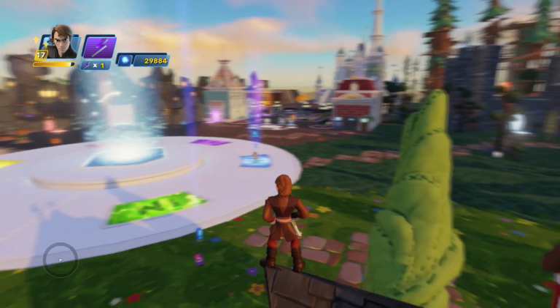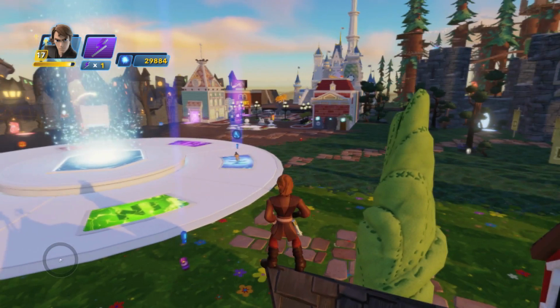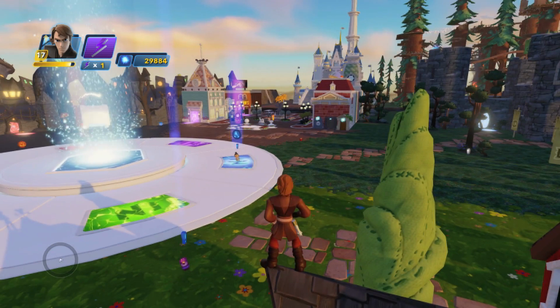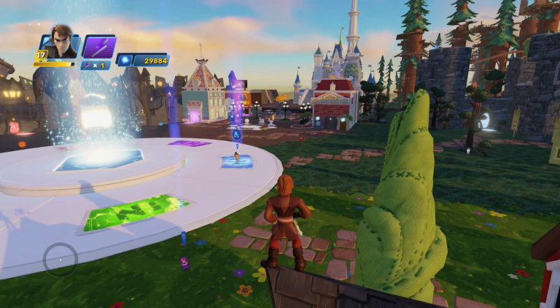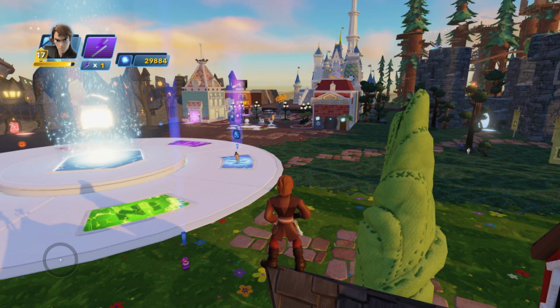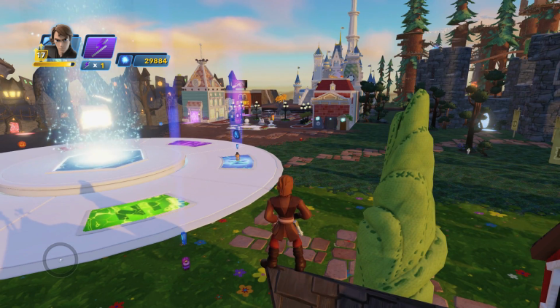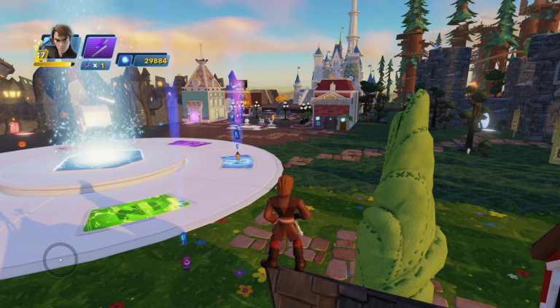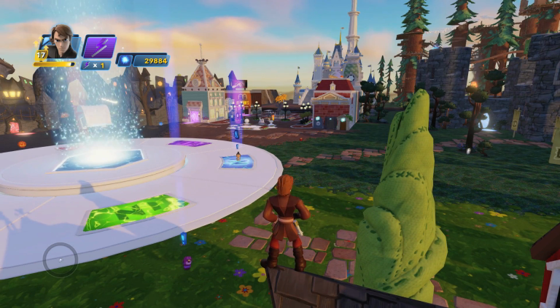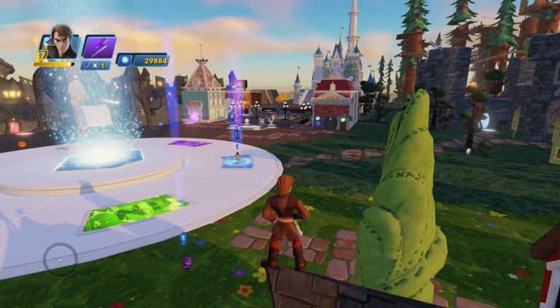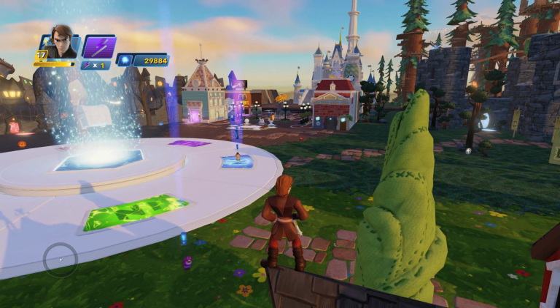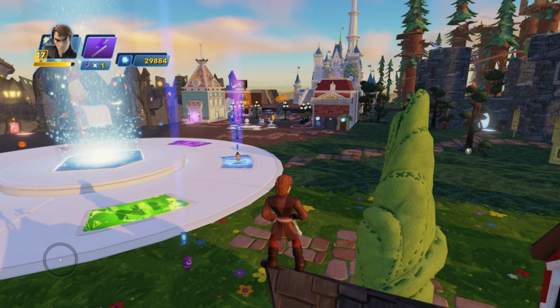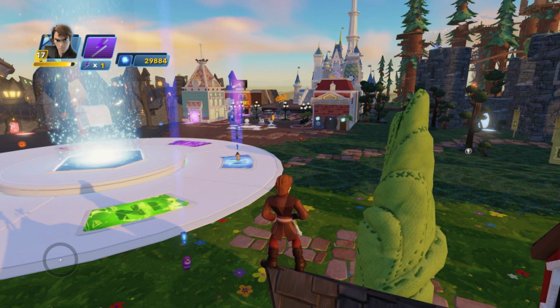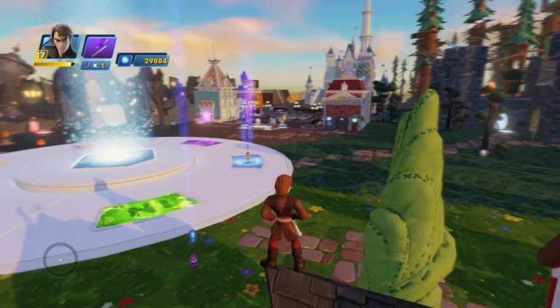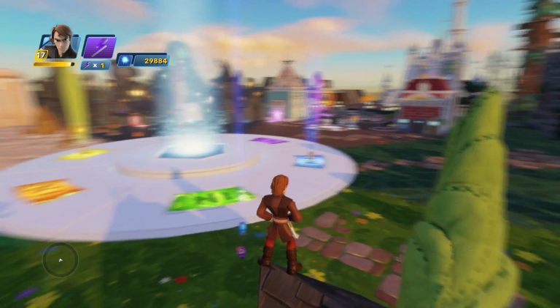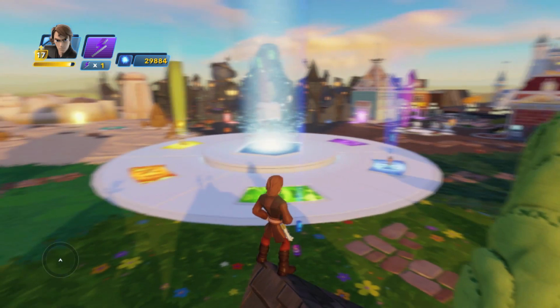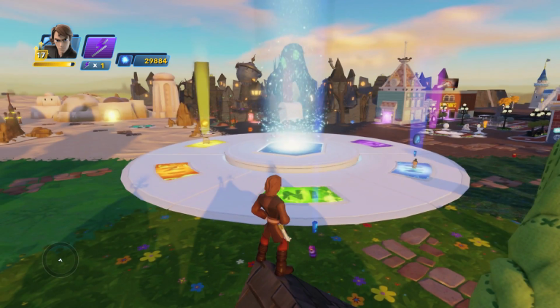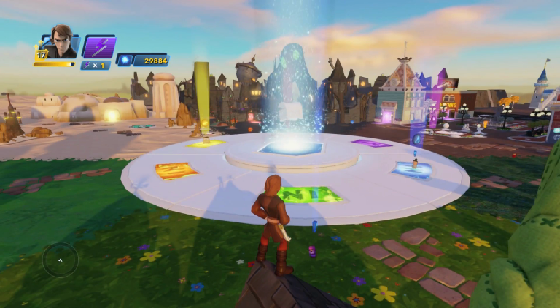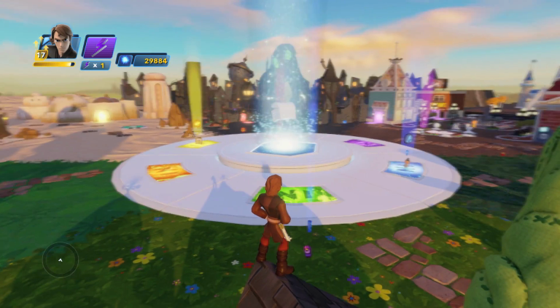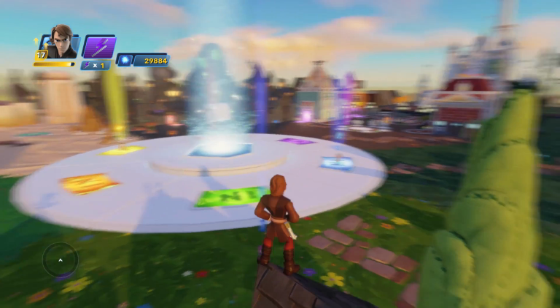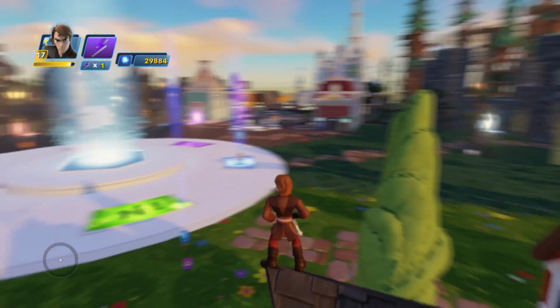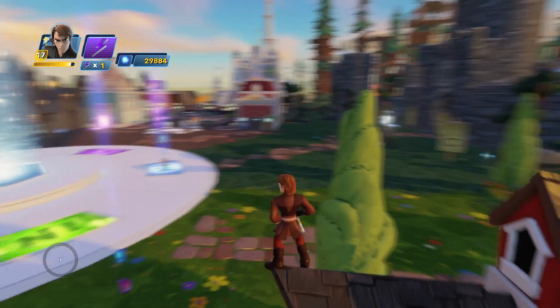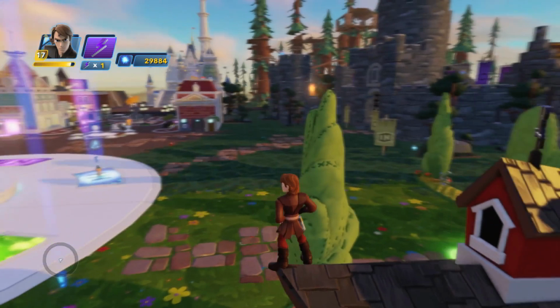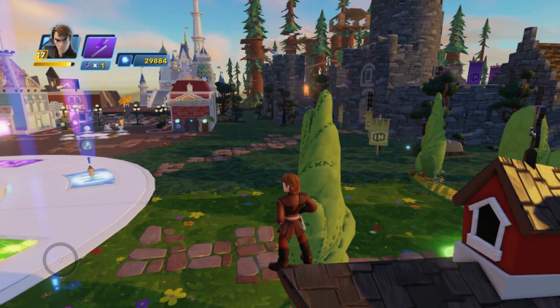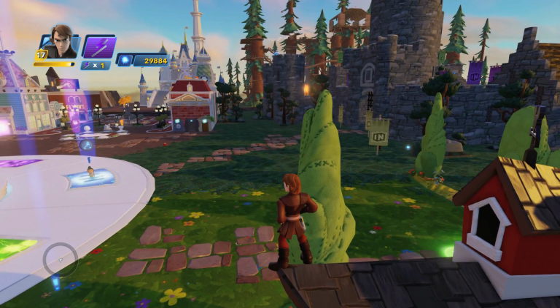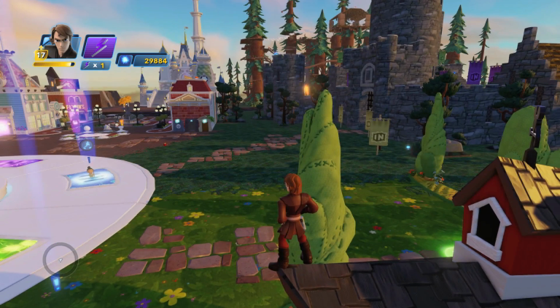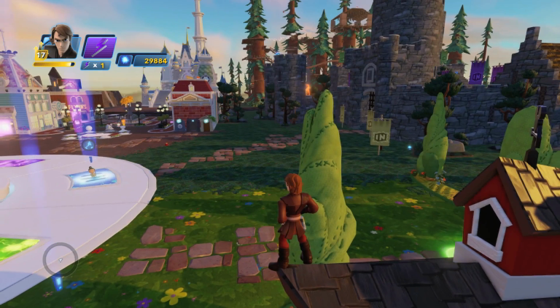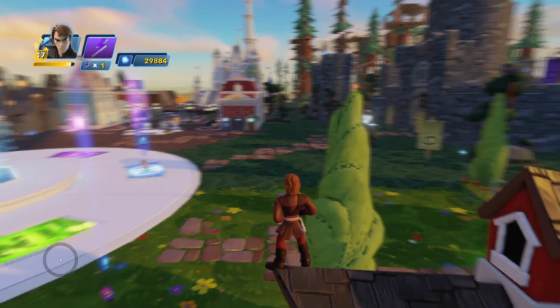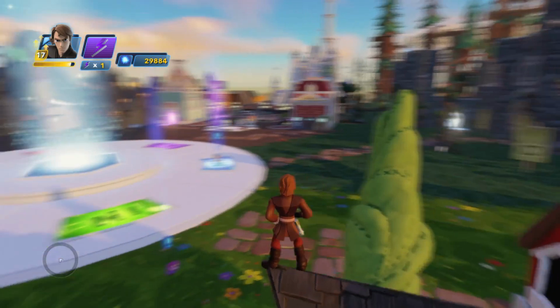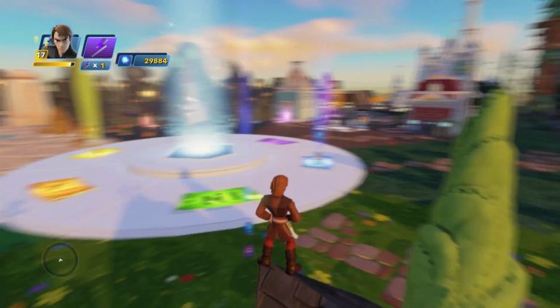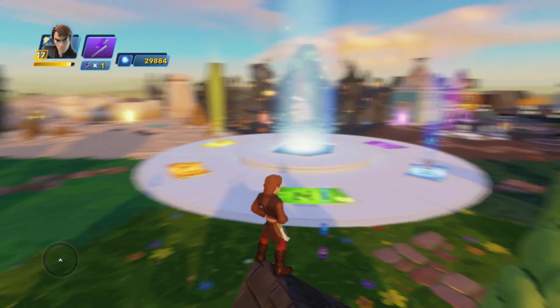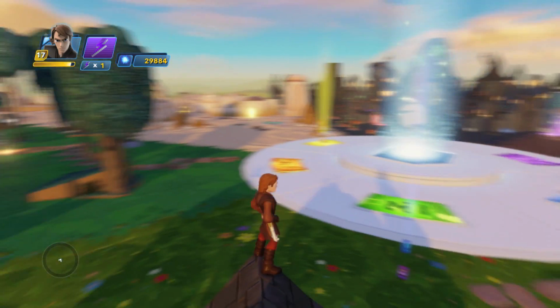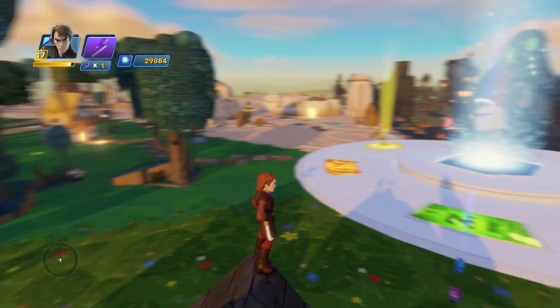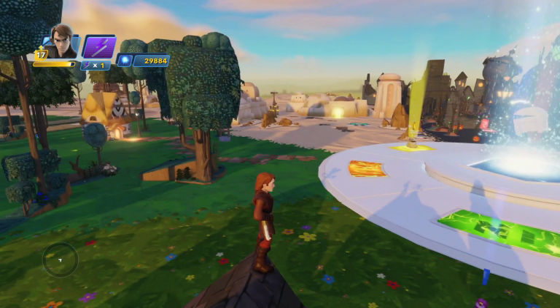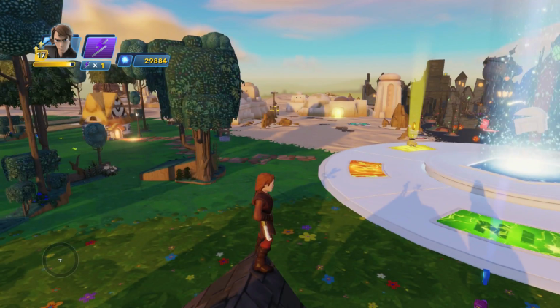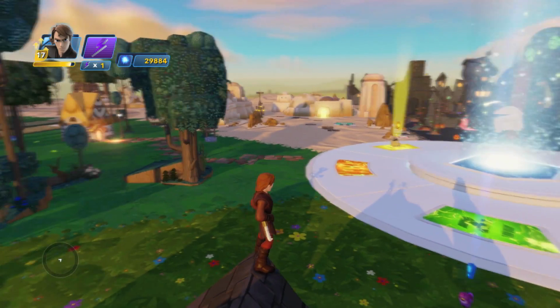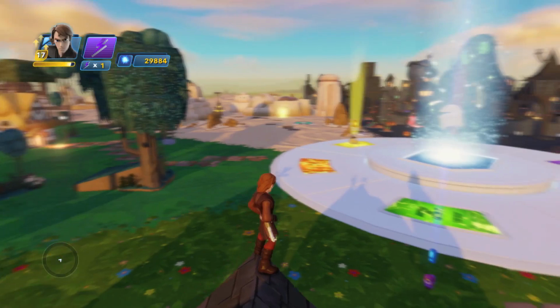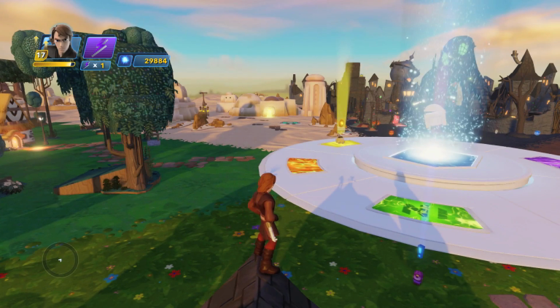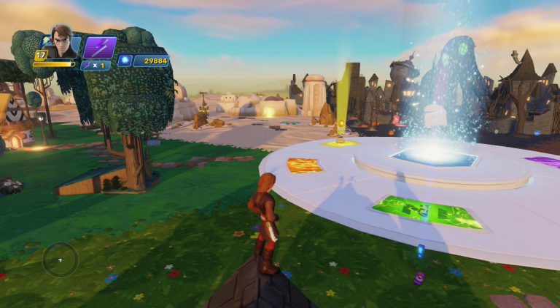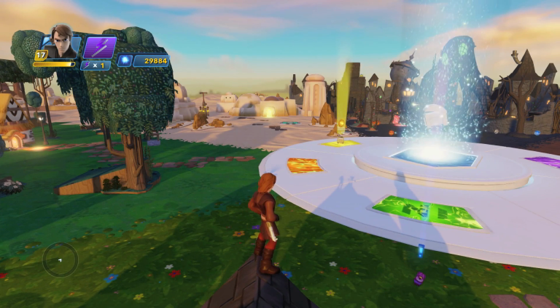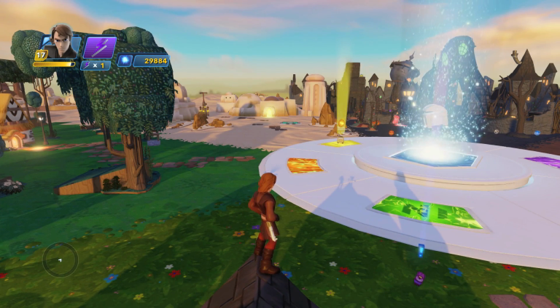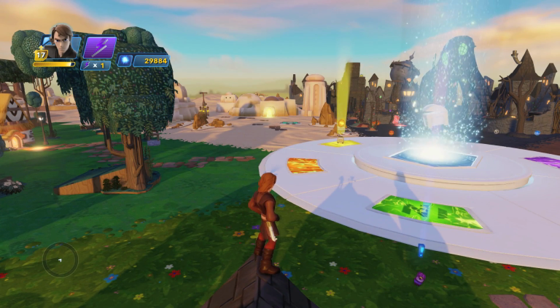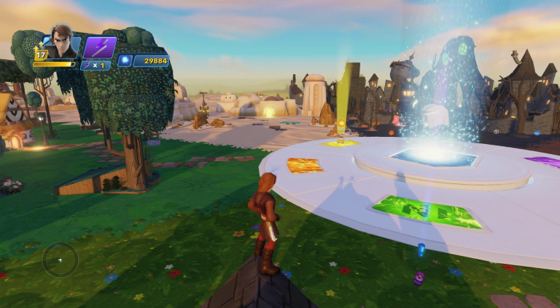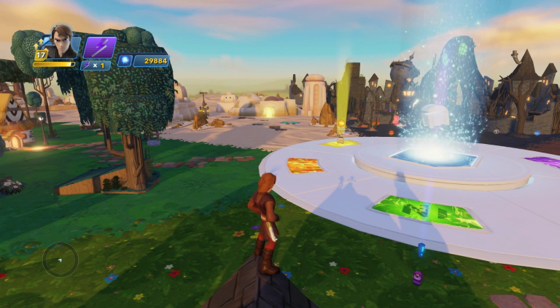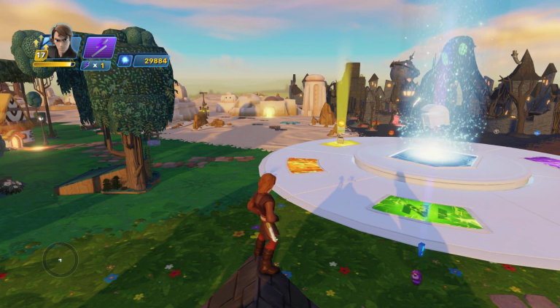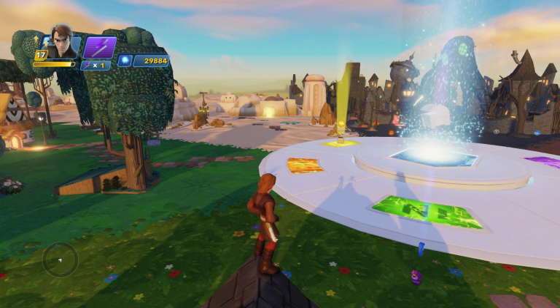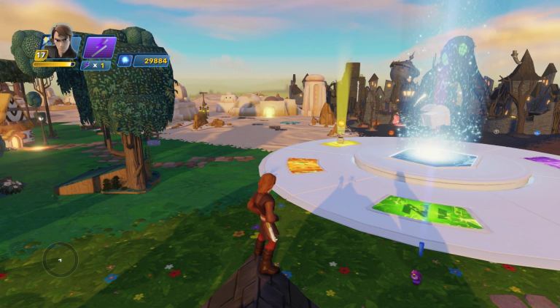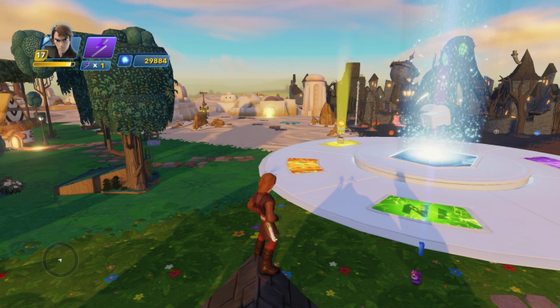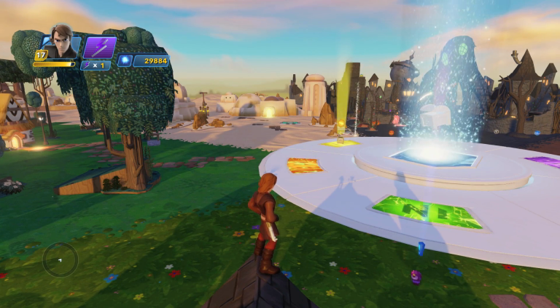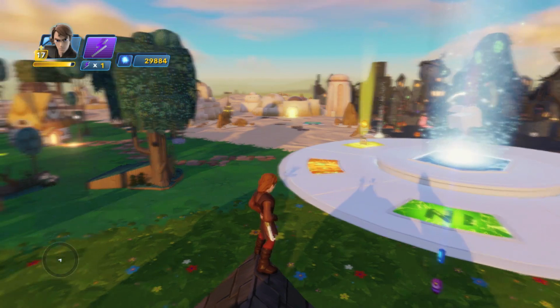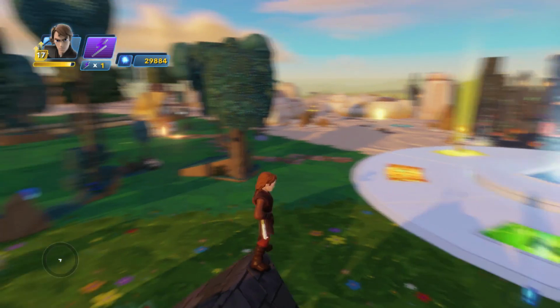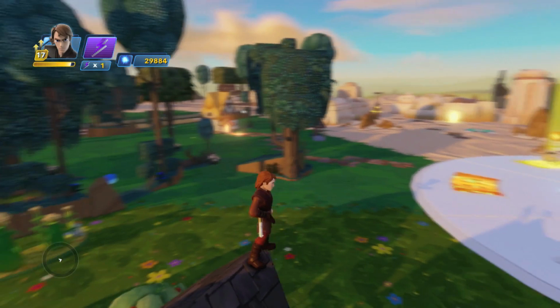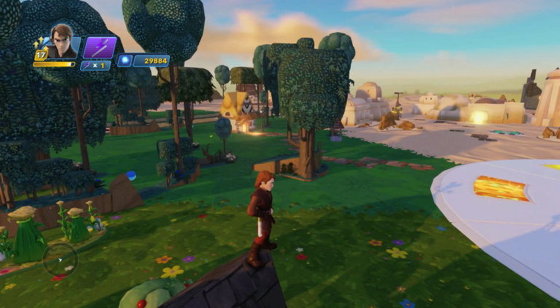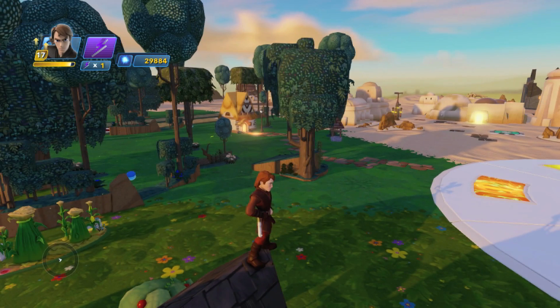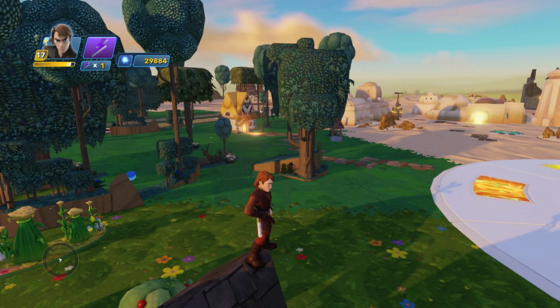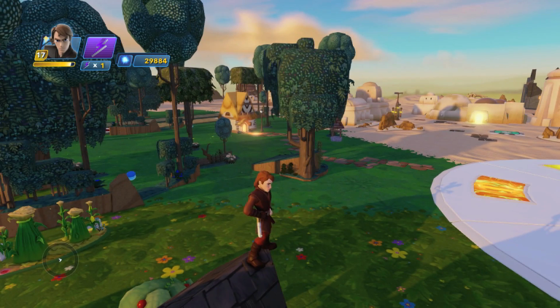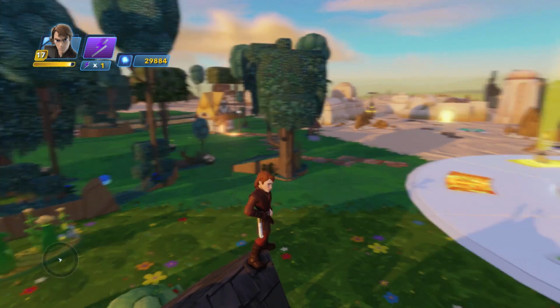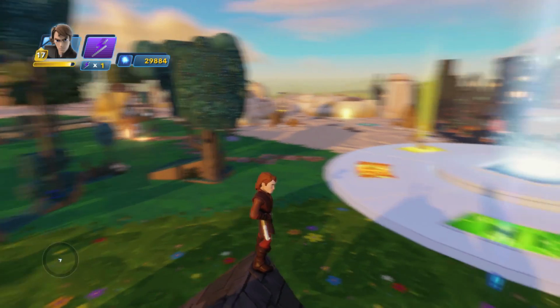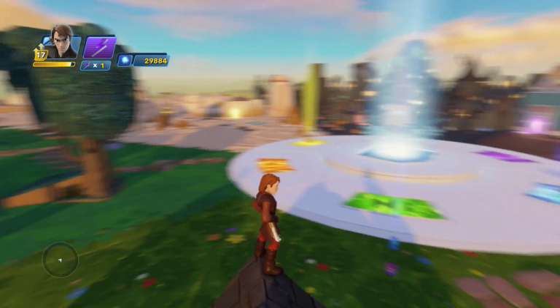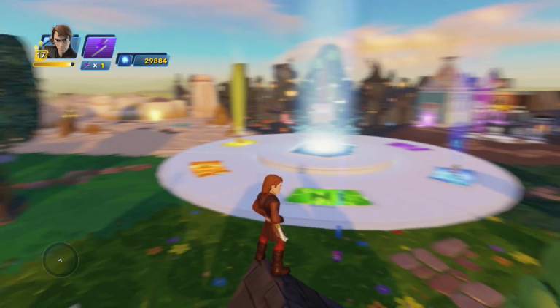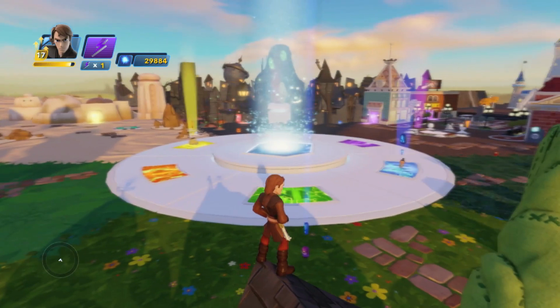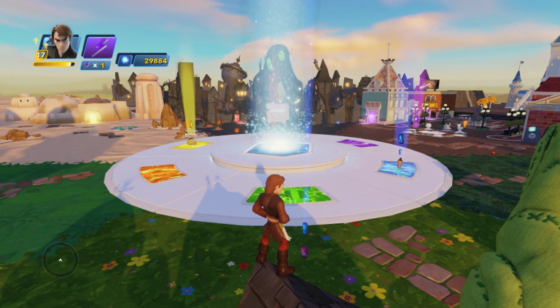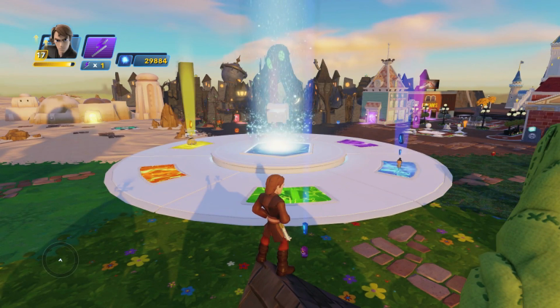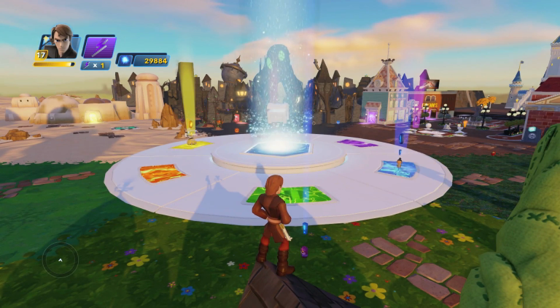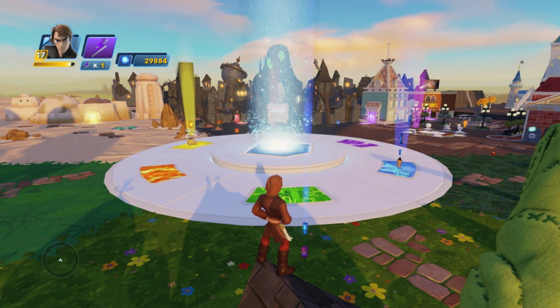To do this, you'll want to head on top of this barn as shown here in the toy box hub world. It's near the middle and this place has a great vantage point.